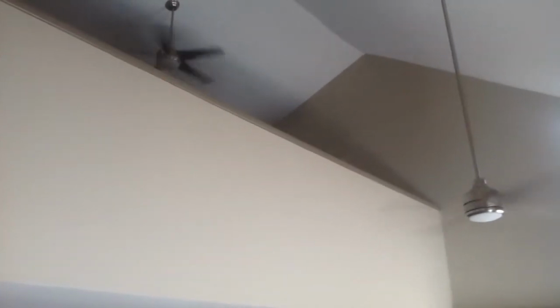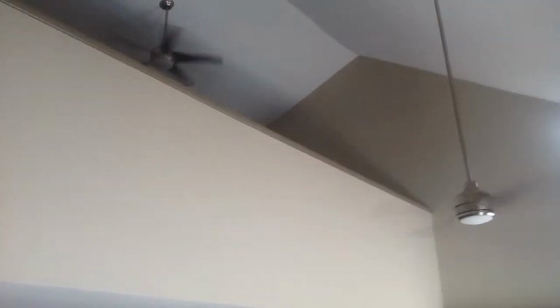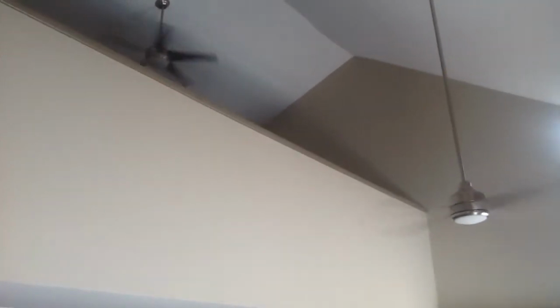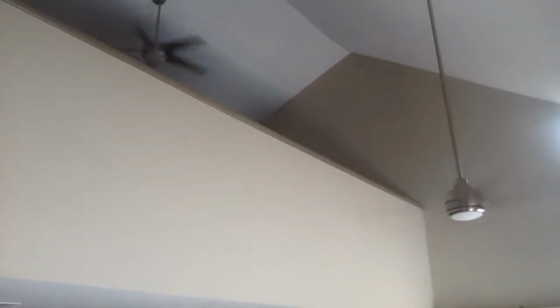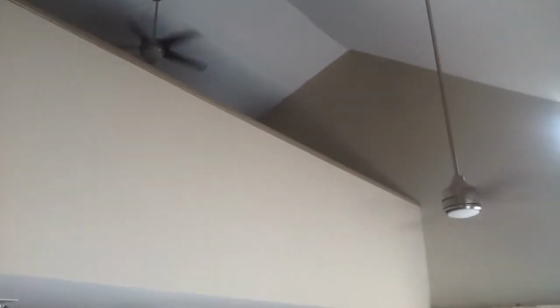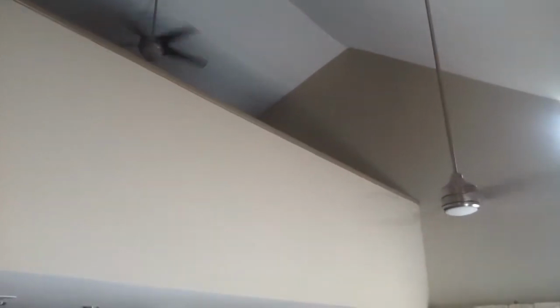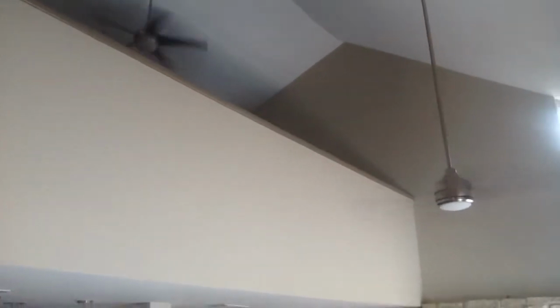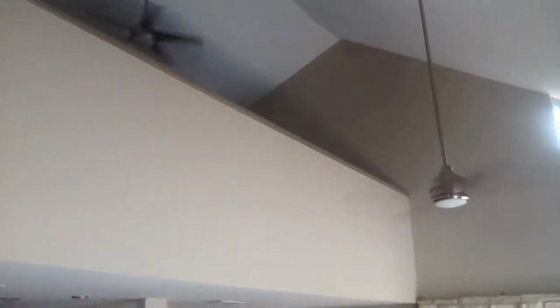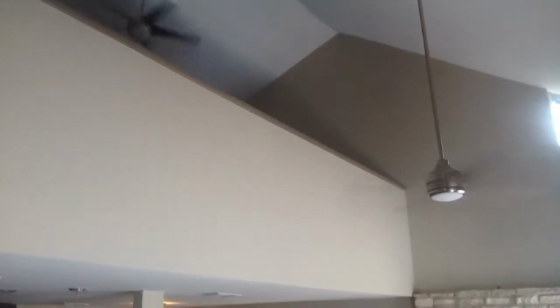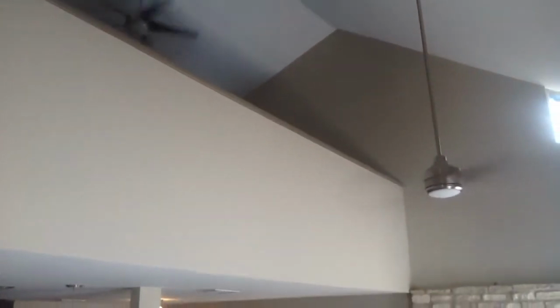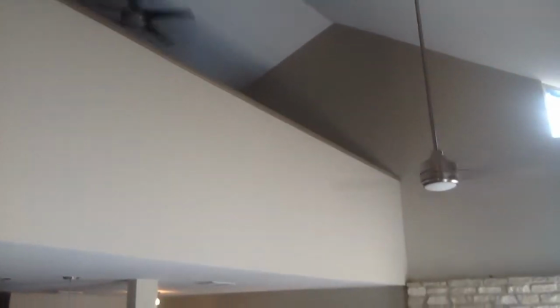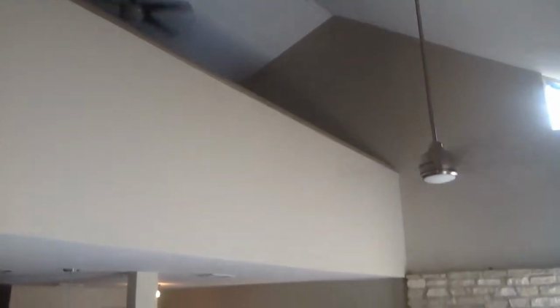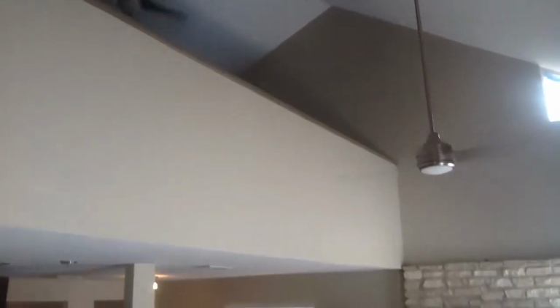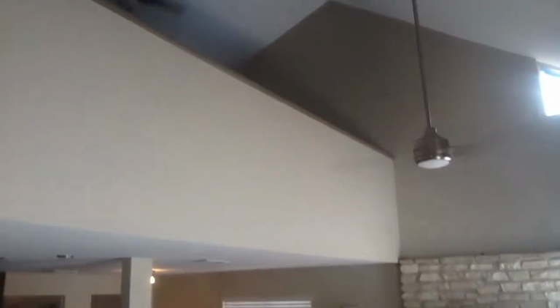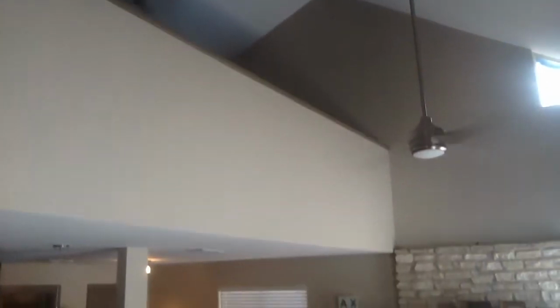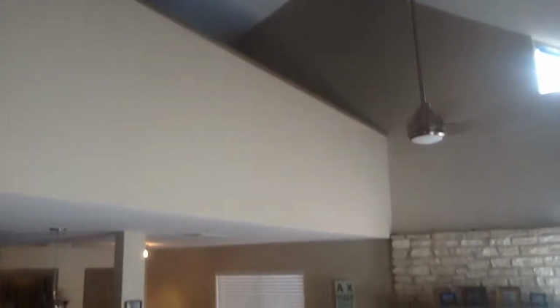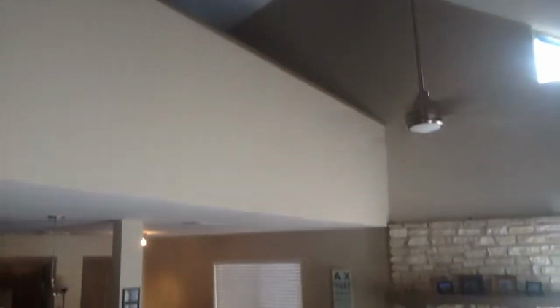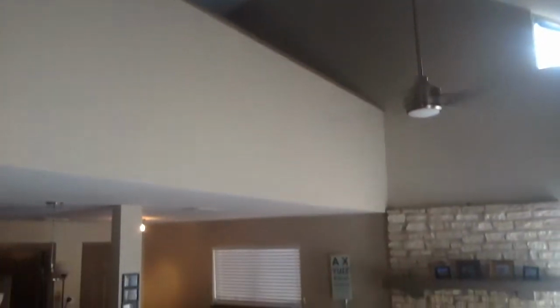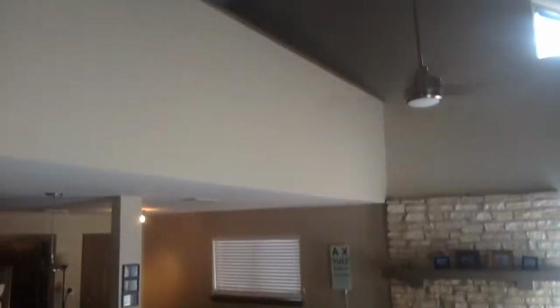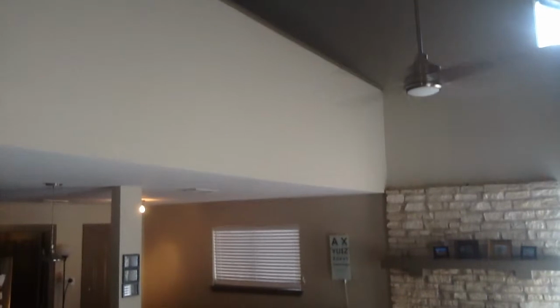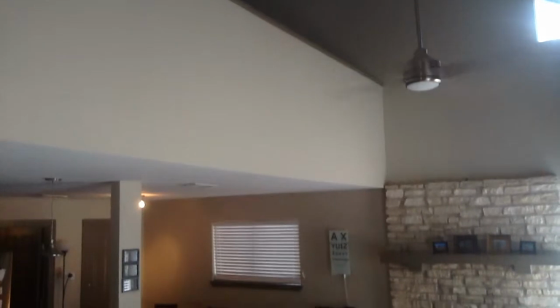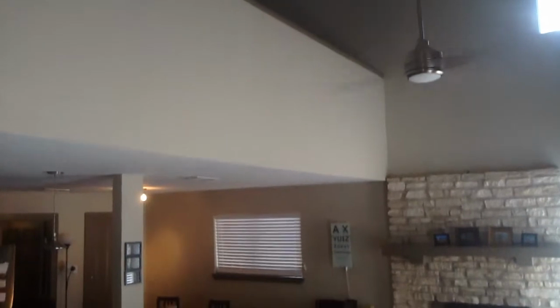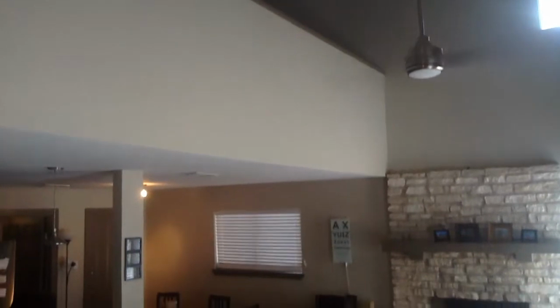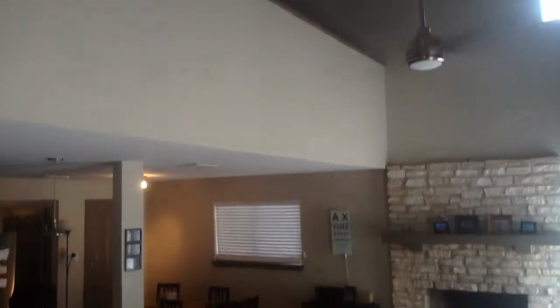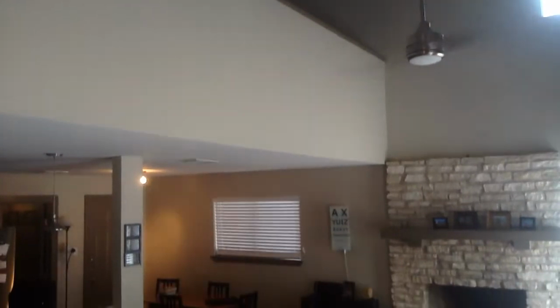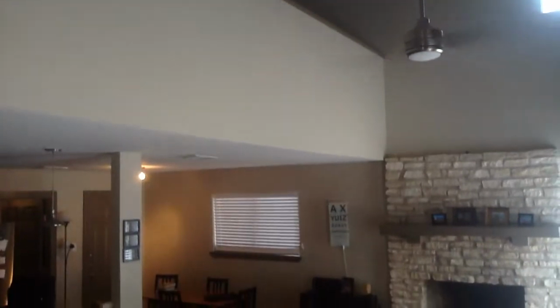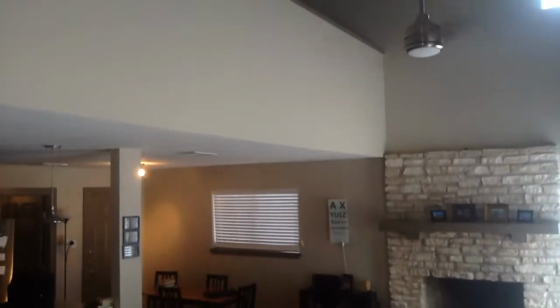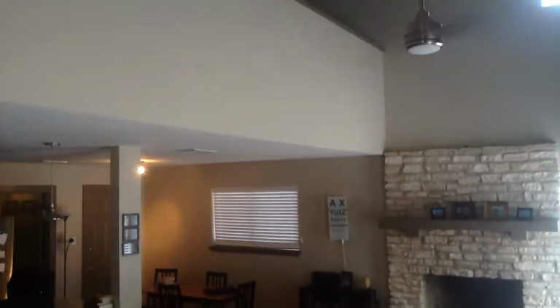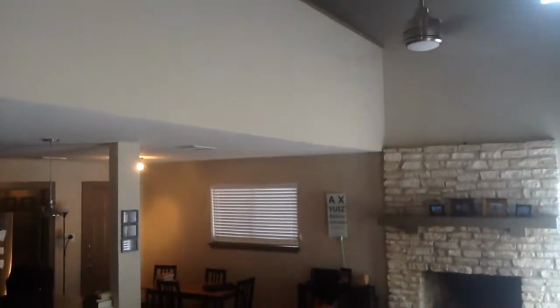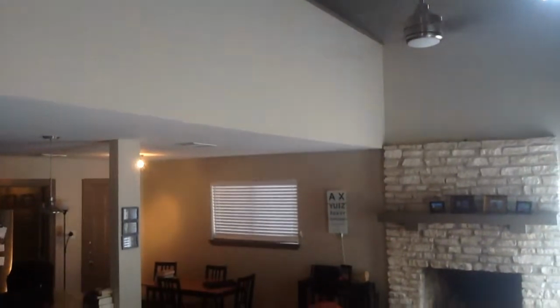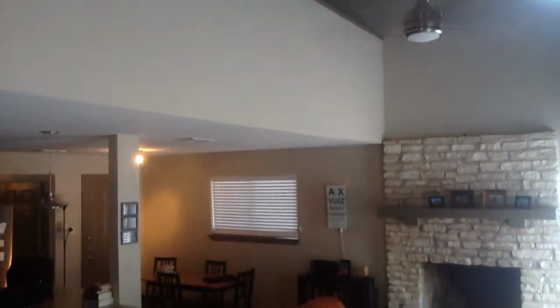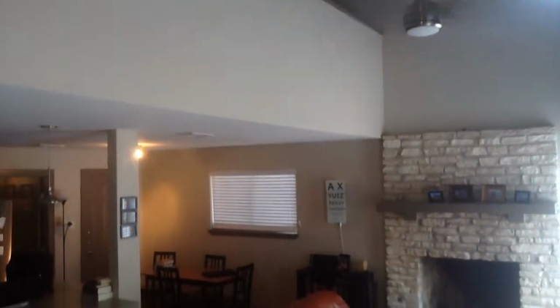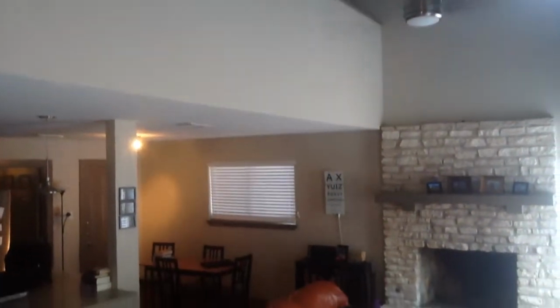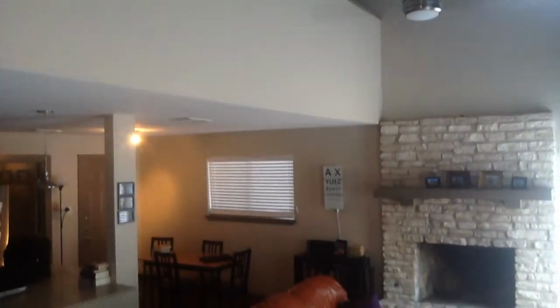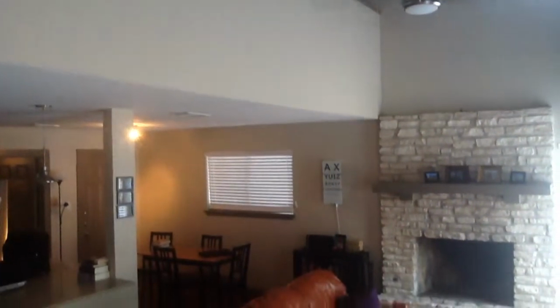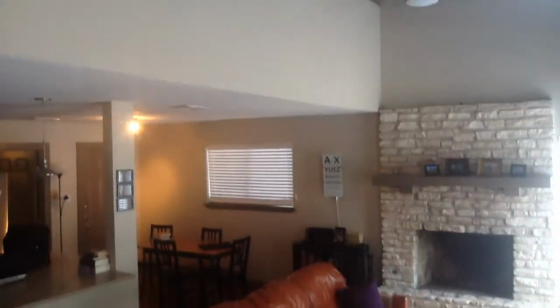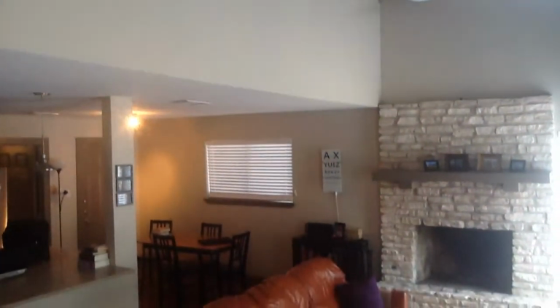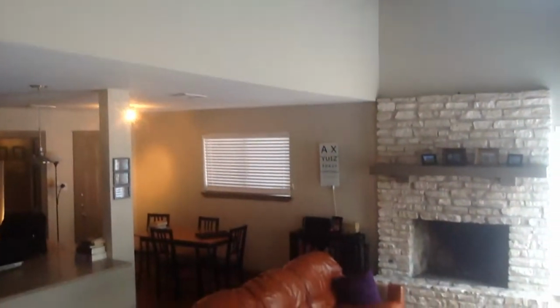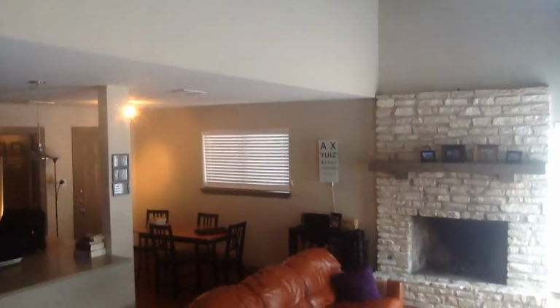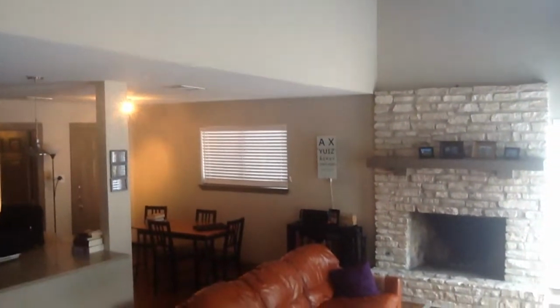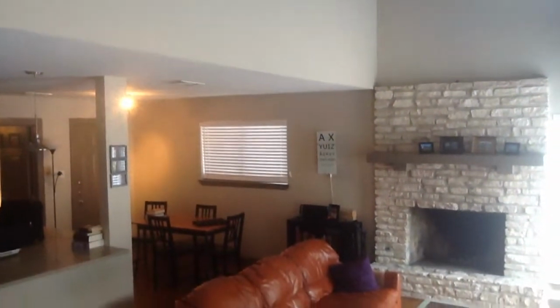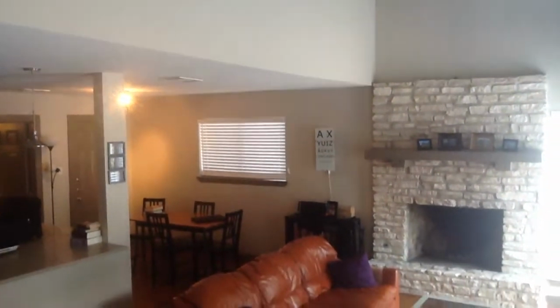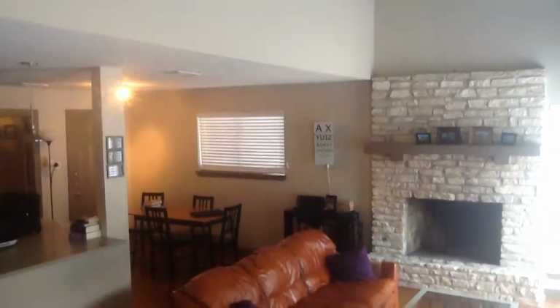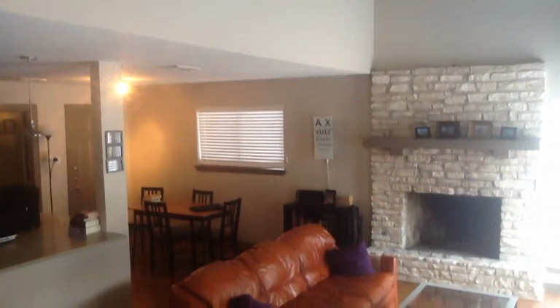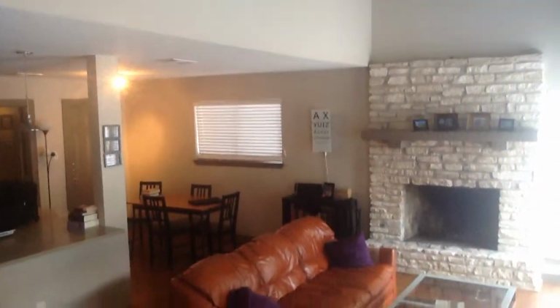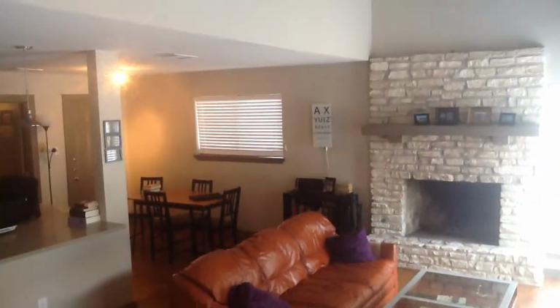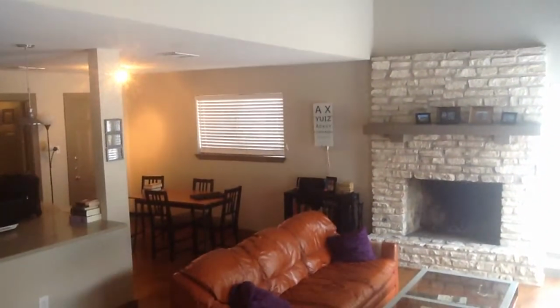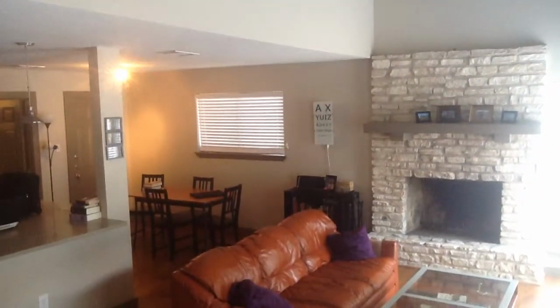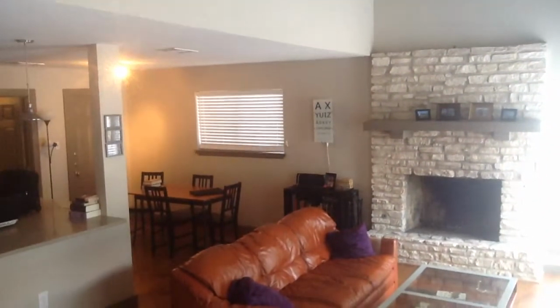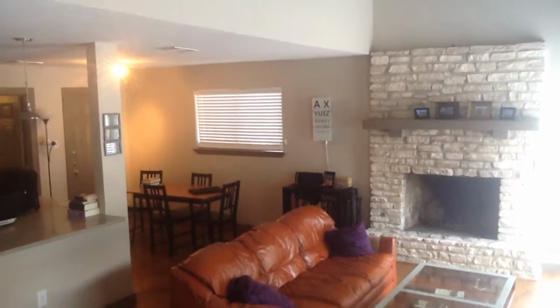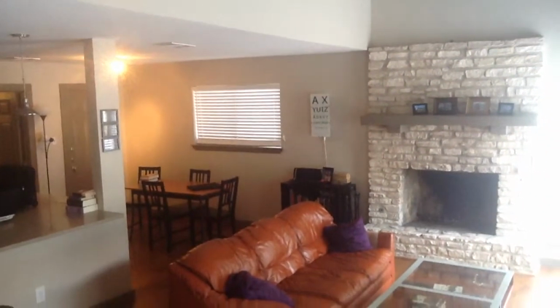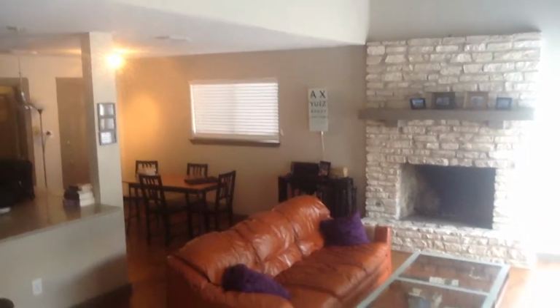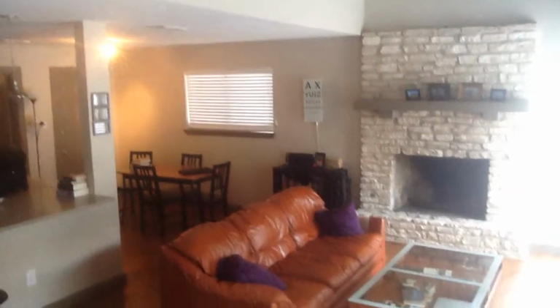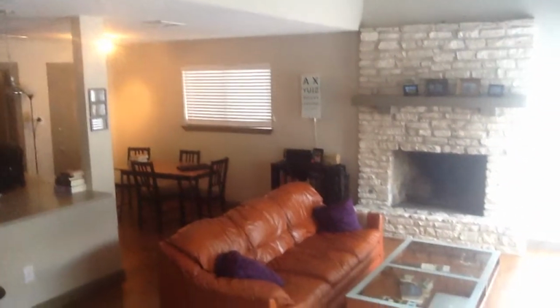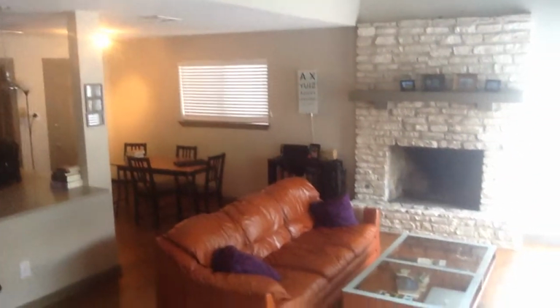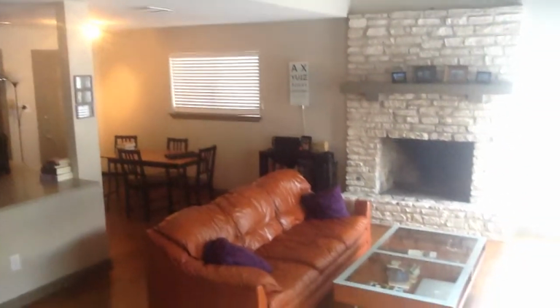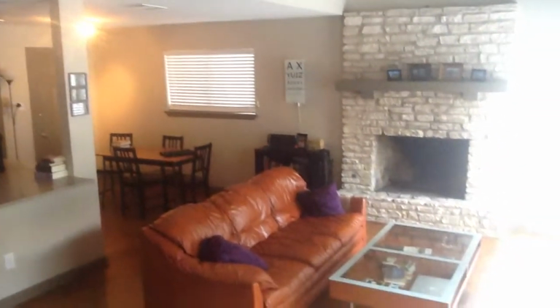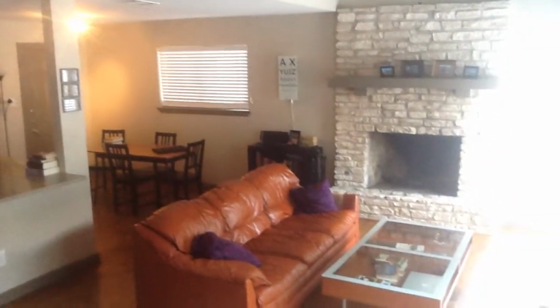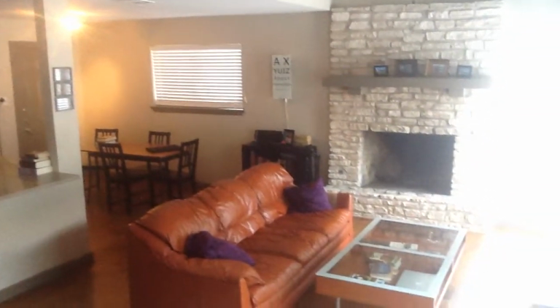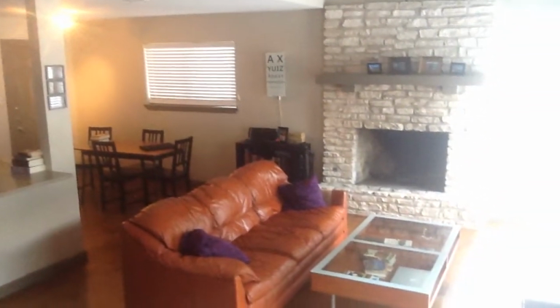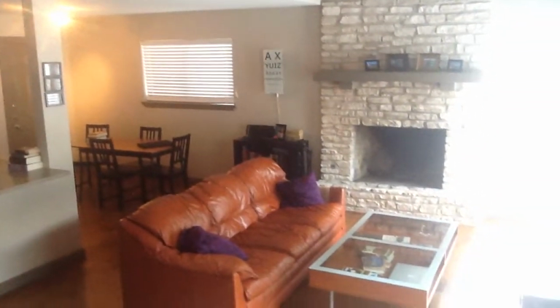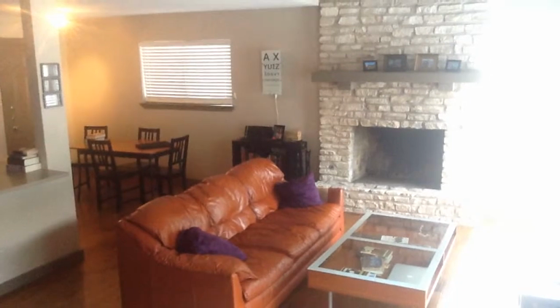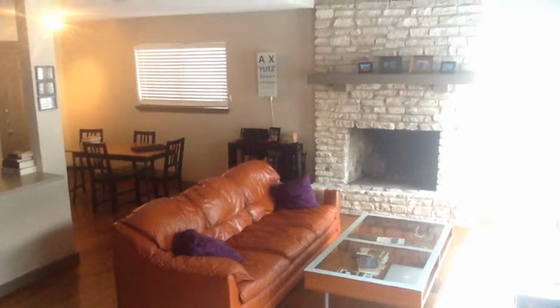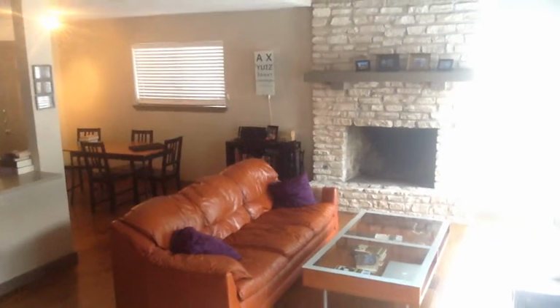And then, of course, when we come right inside, you can see here that the loft opens to down below here, which is the living room.